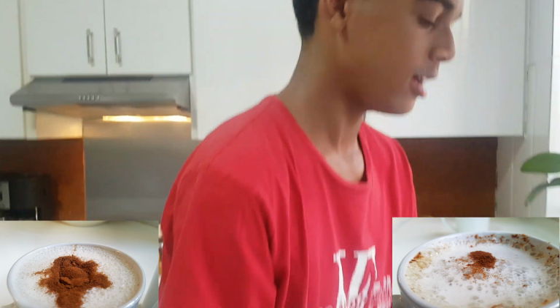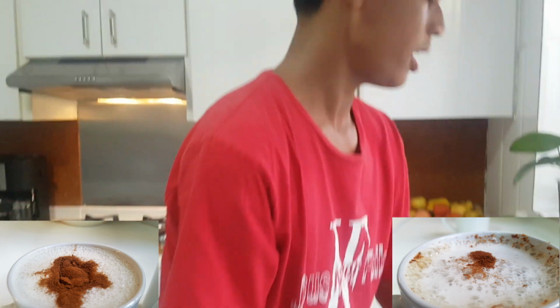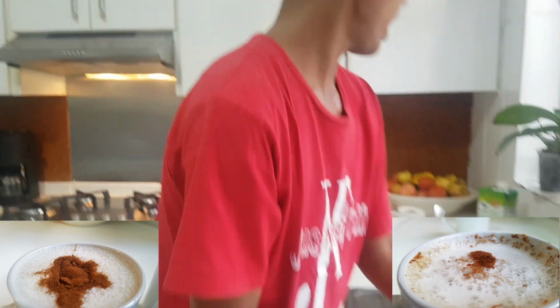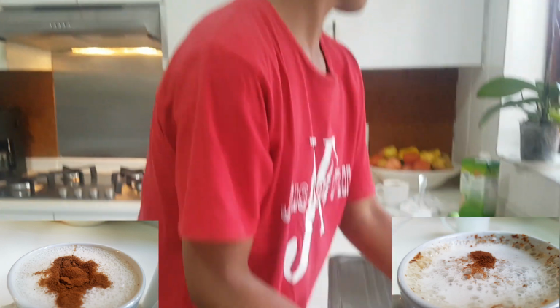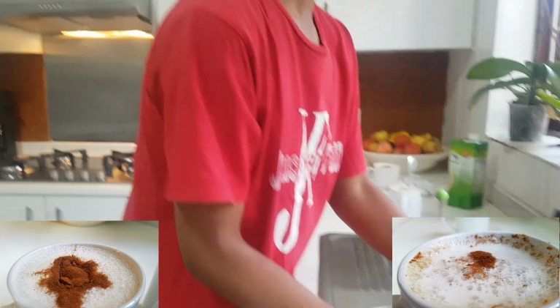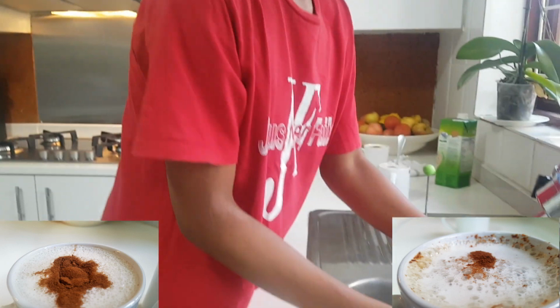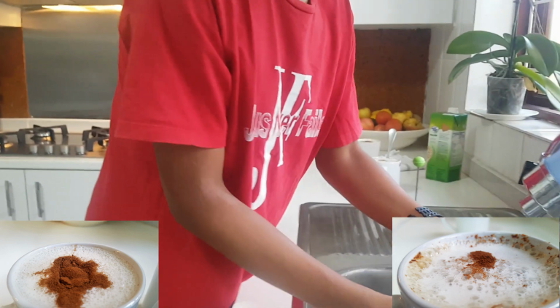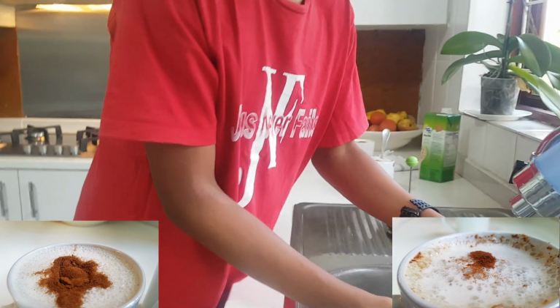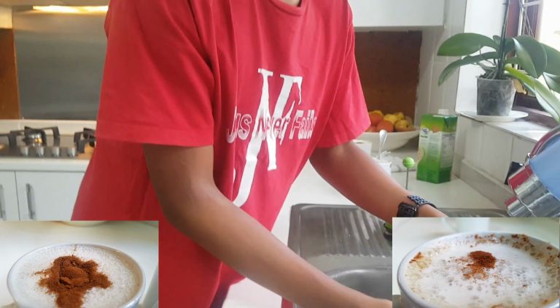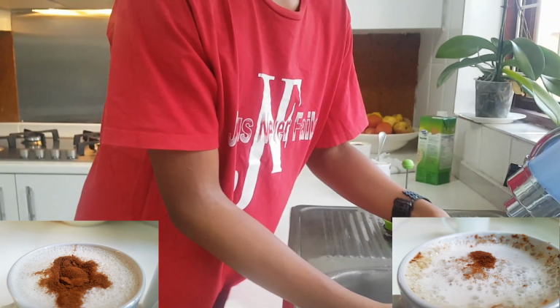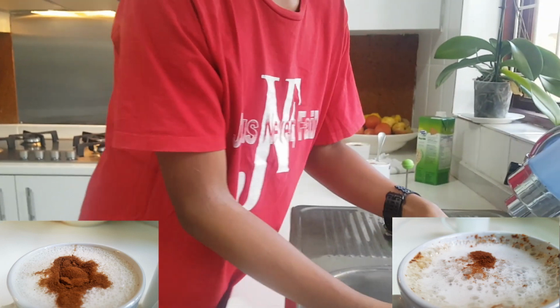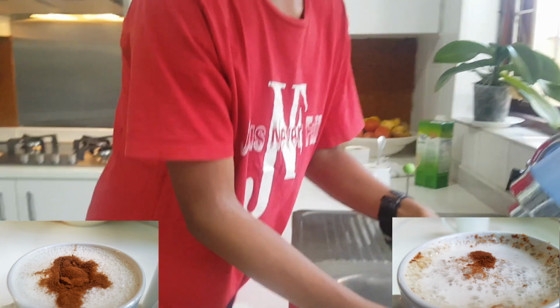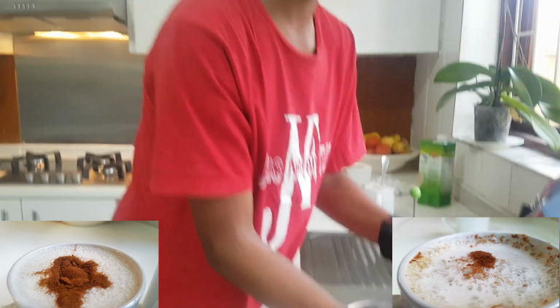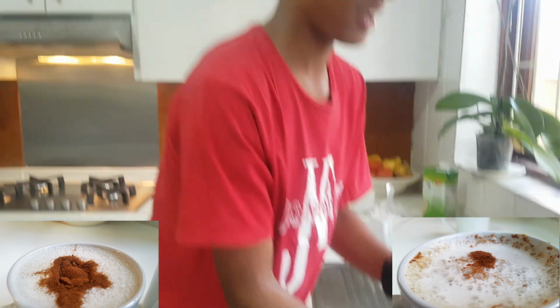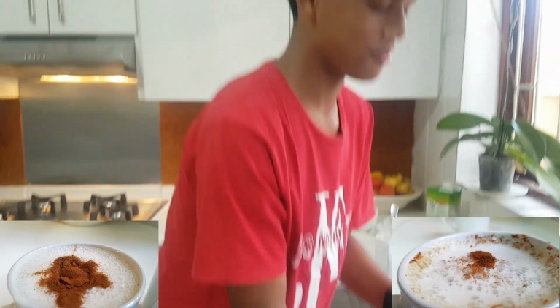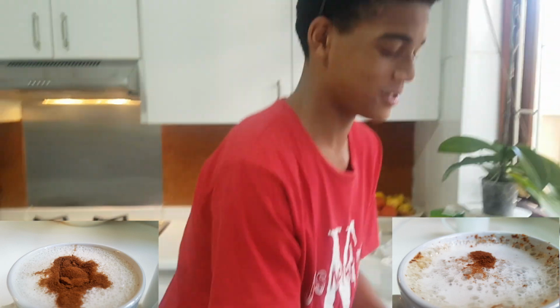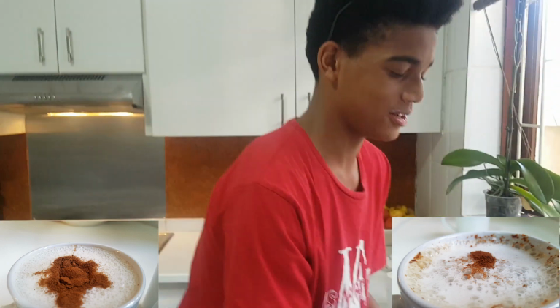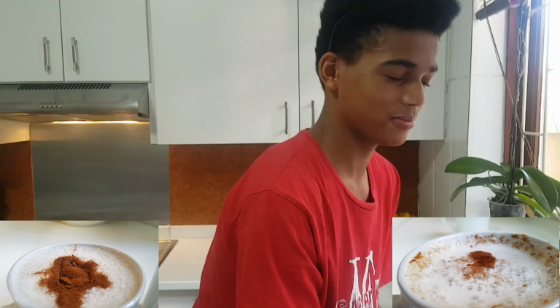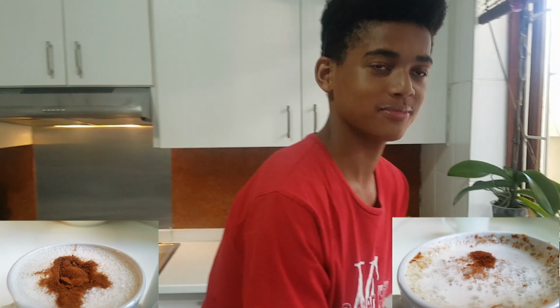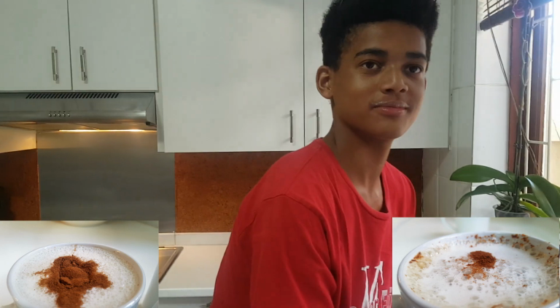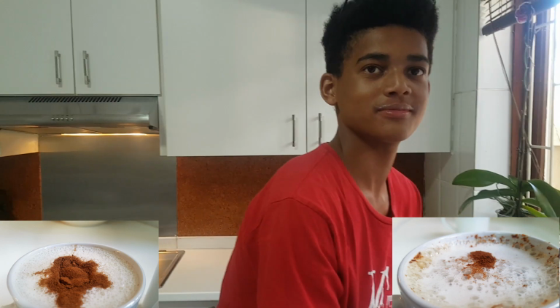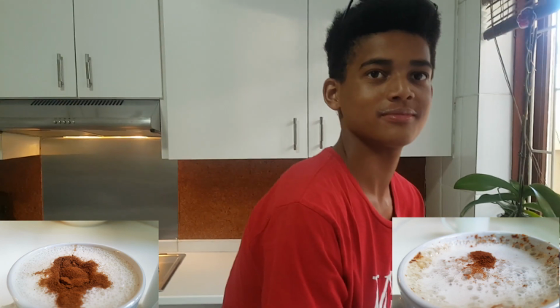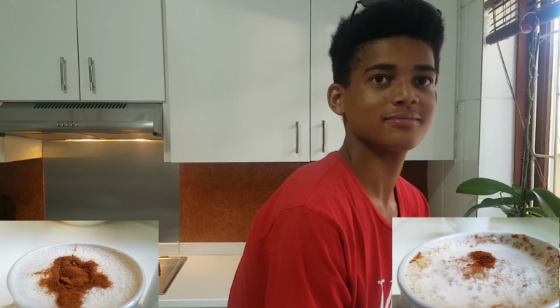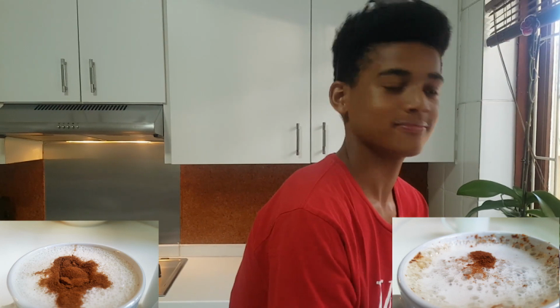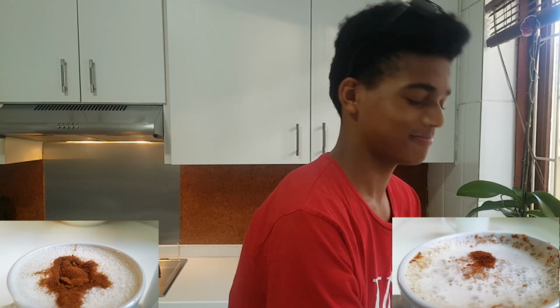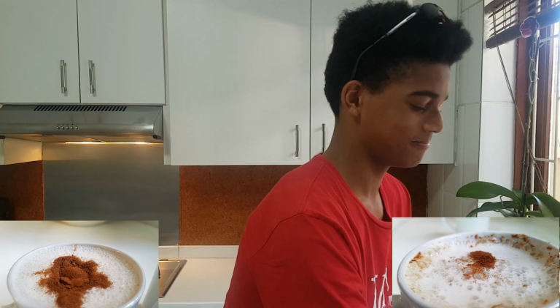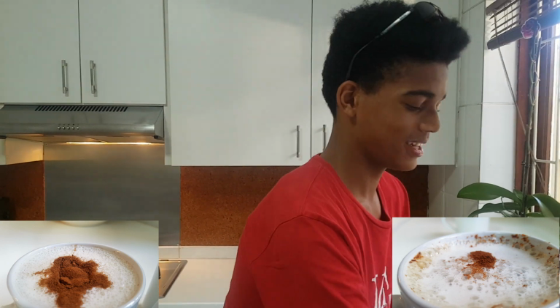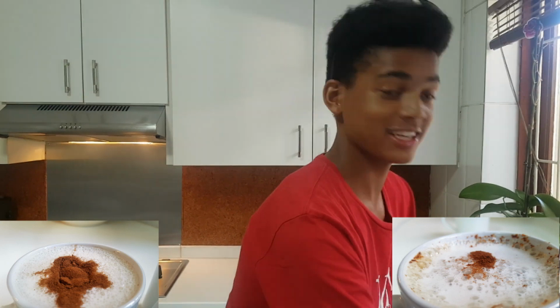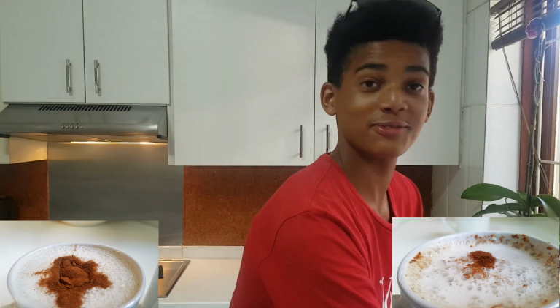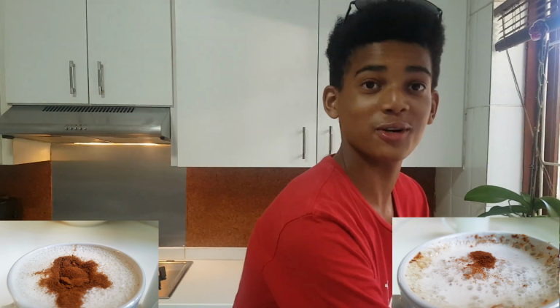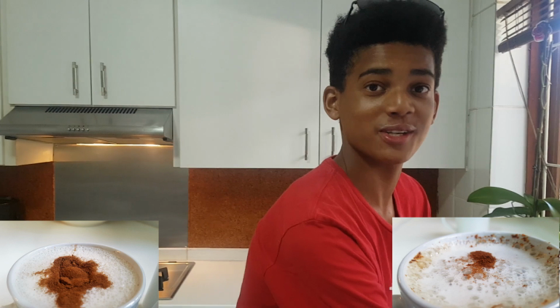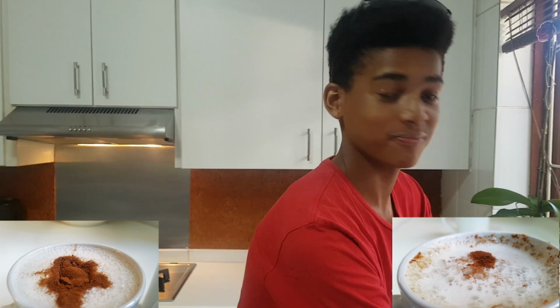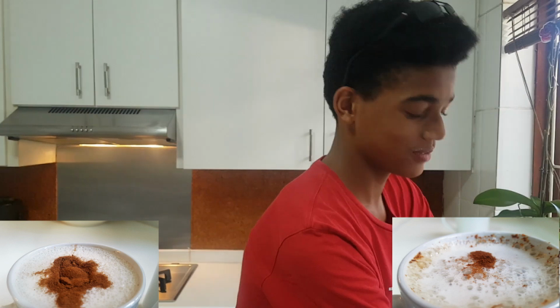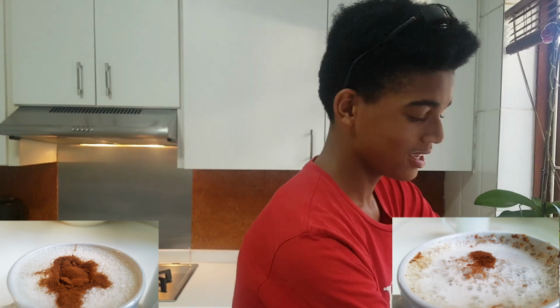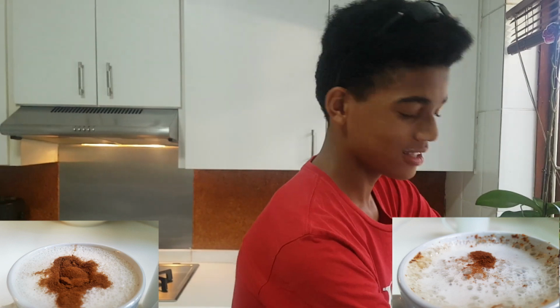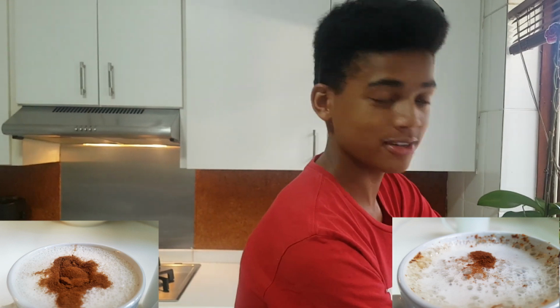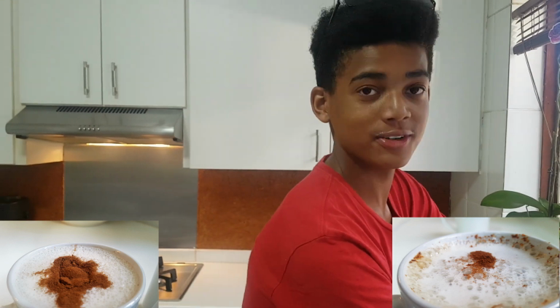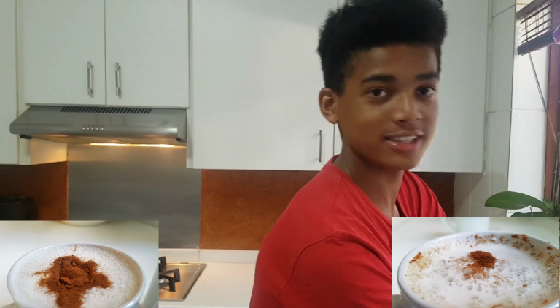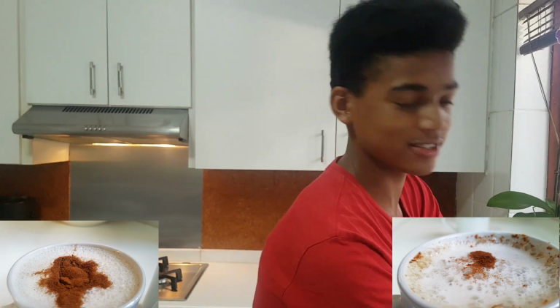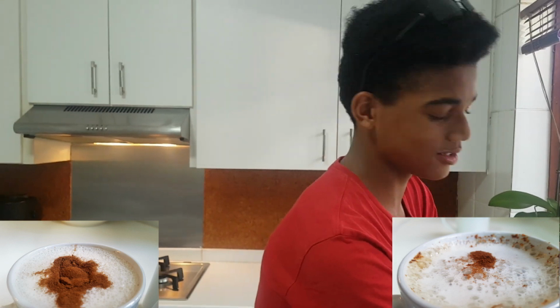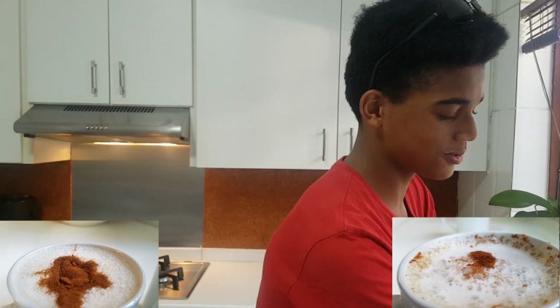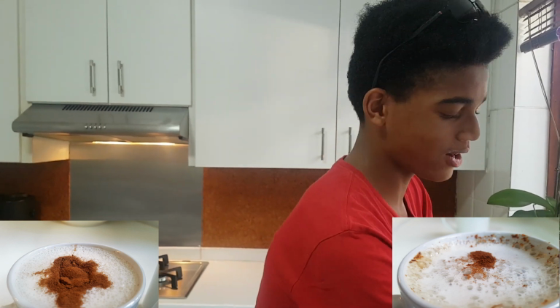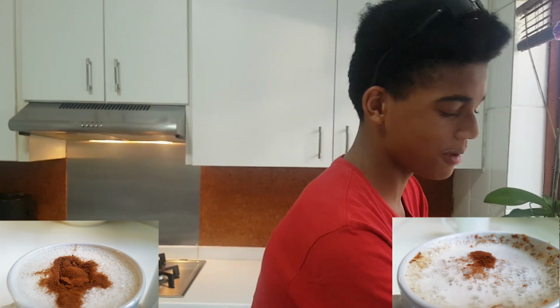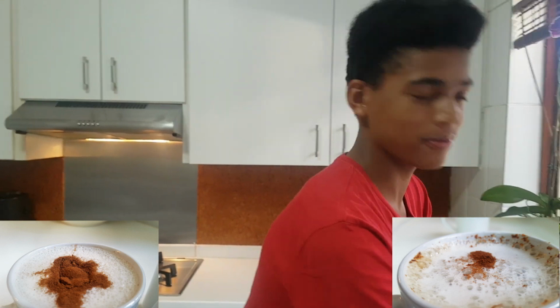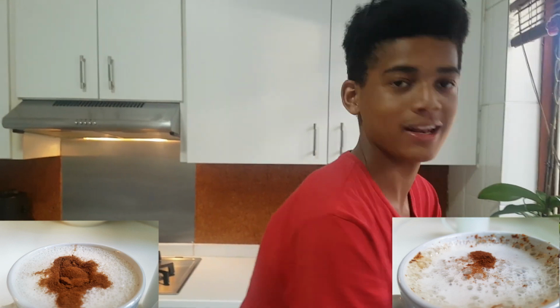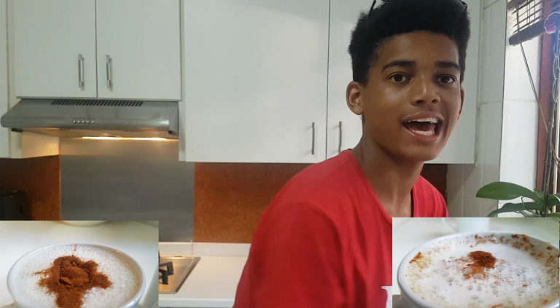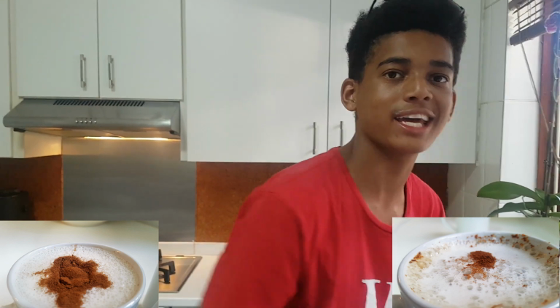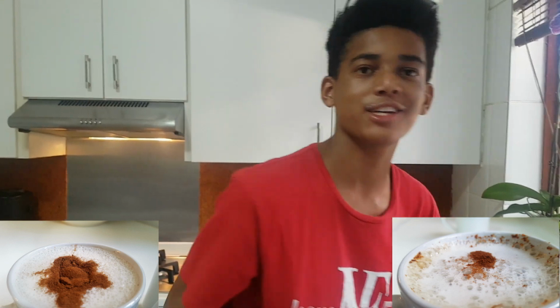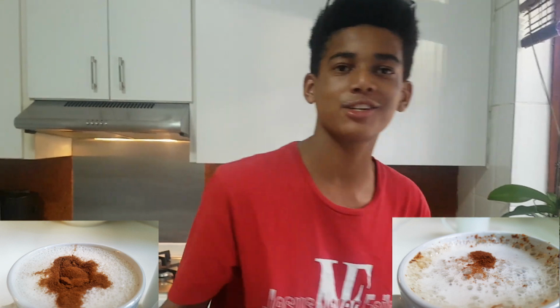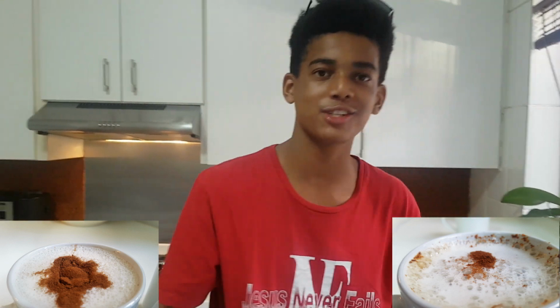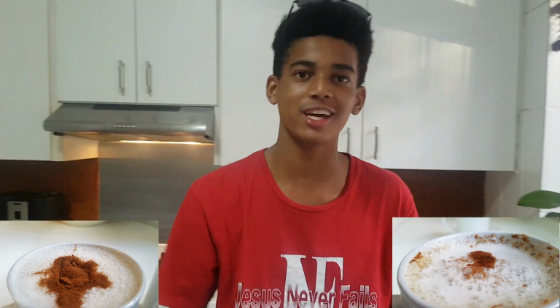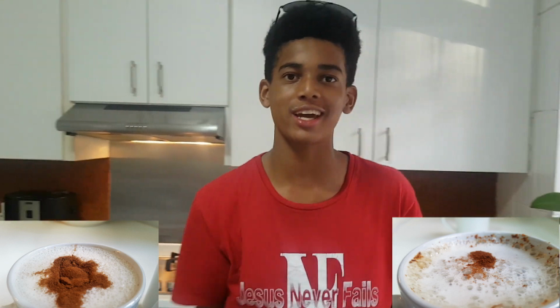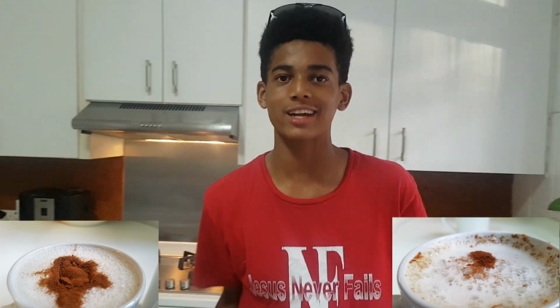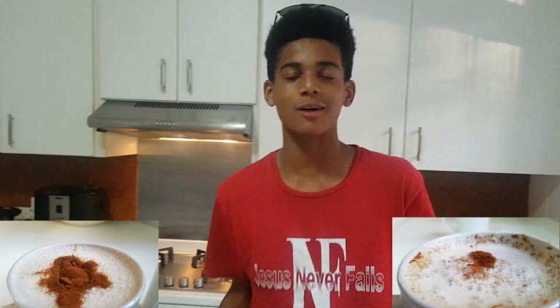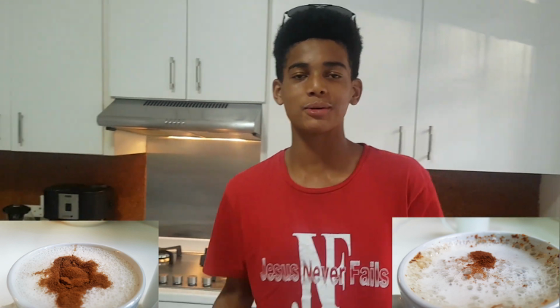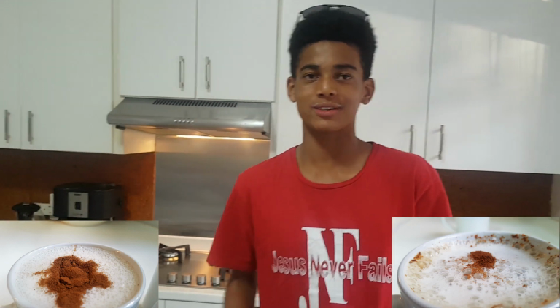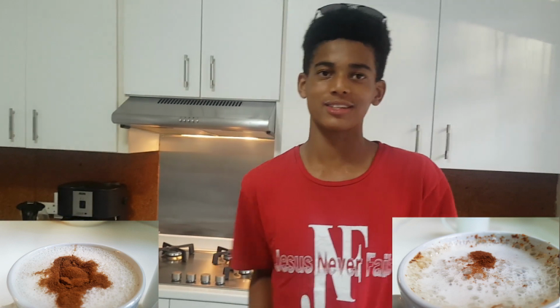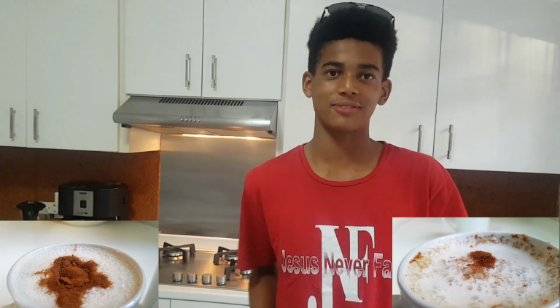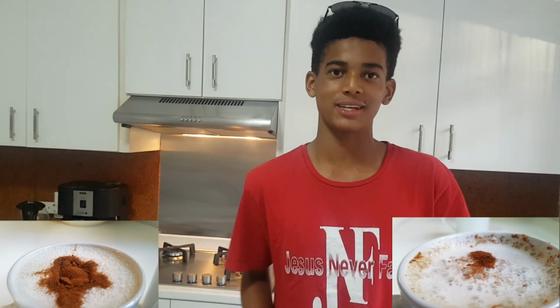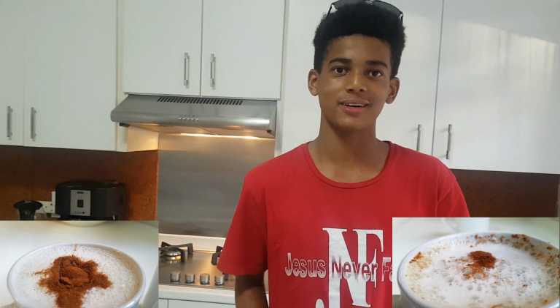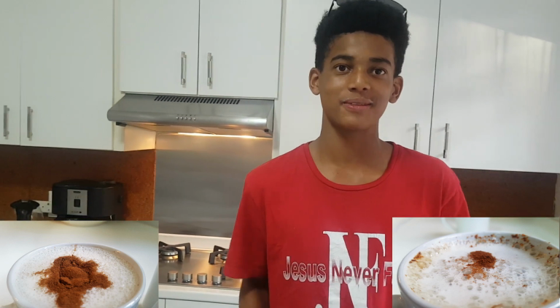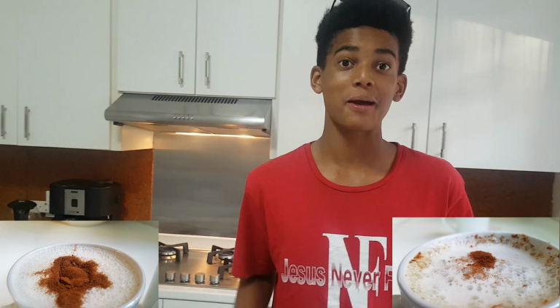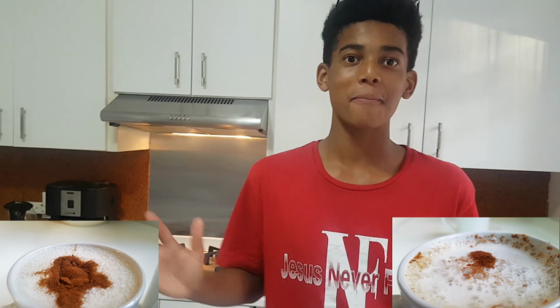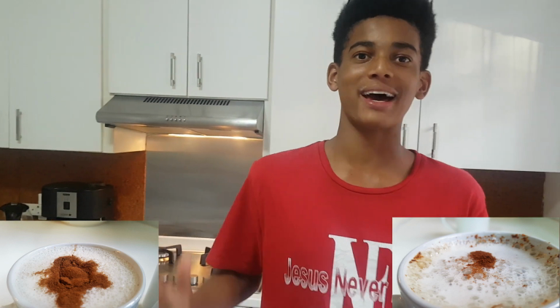And that's how you make red cappuccino. Thanks for watching — don't forget to subscribe, like, share, and comment on this video. Bye.